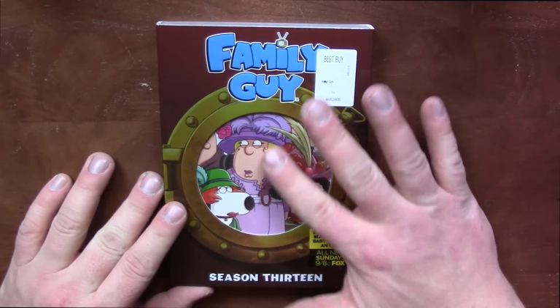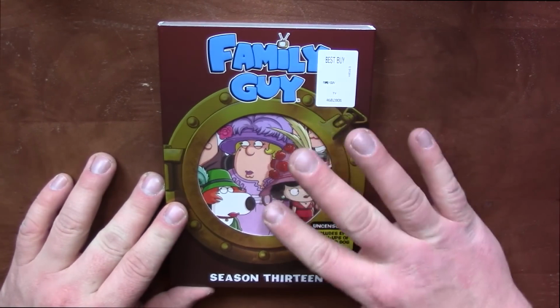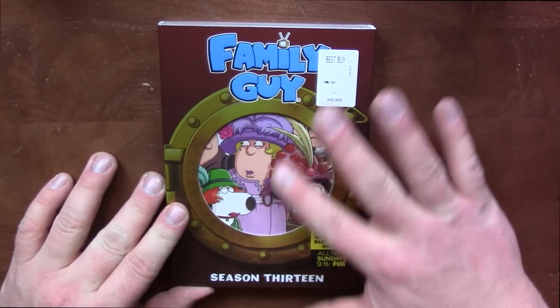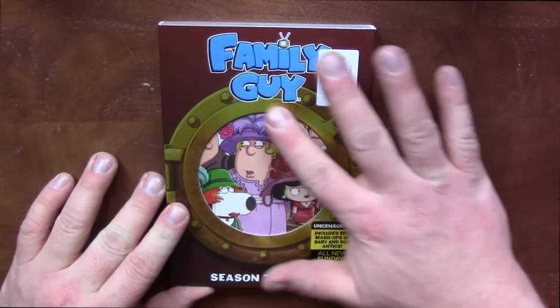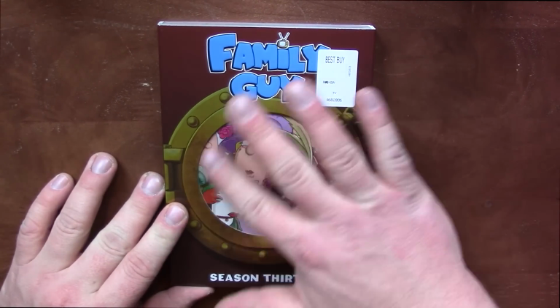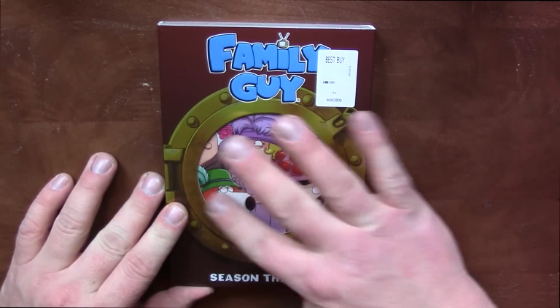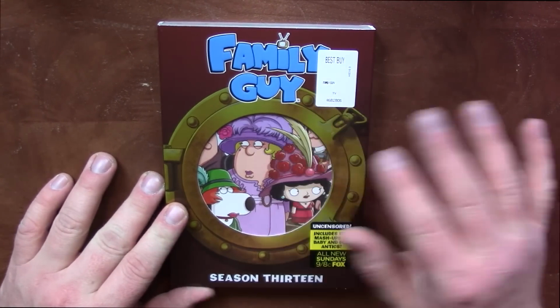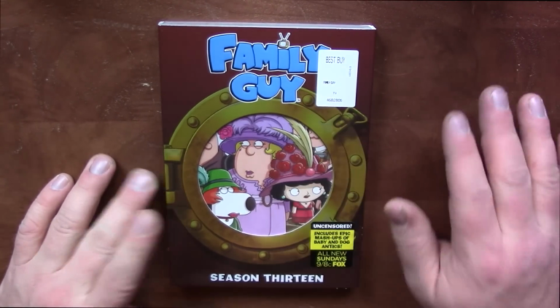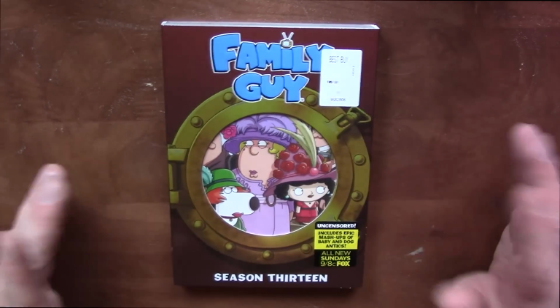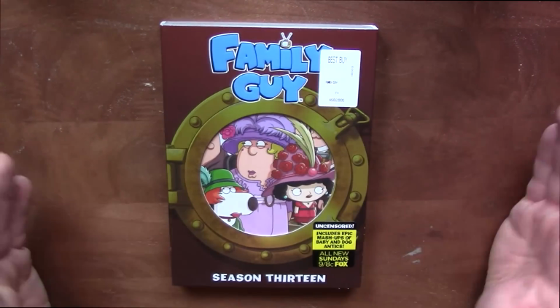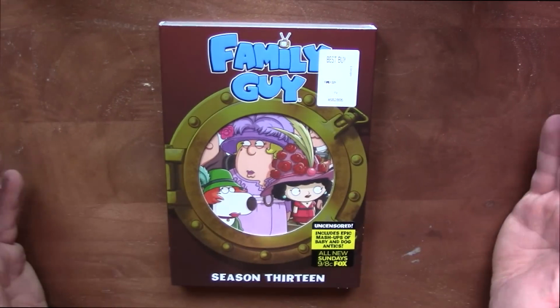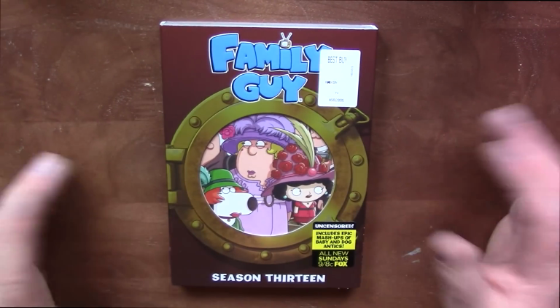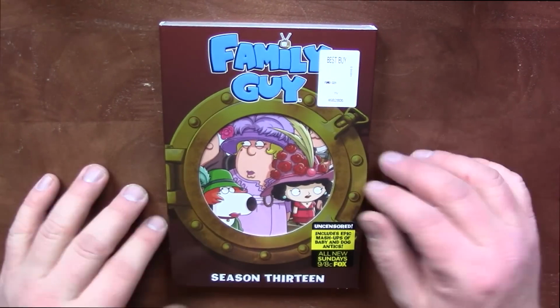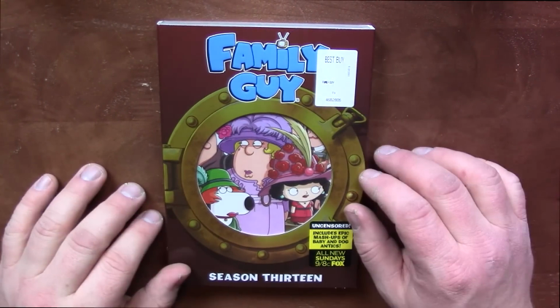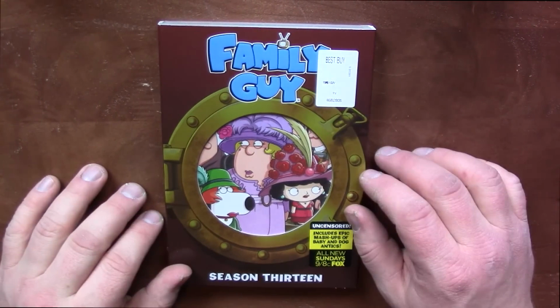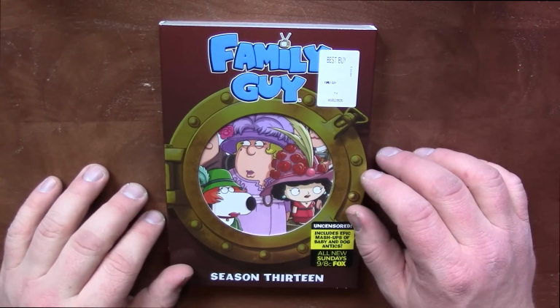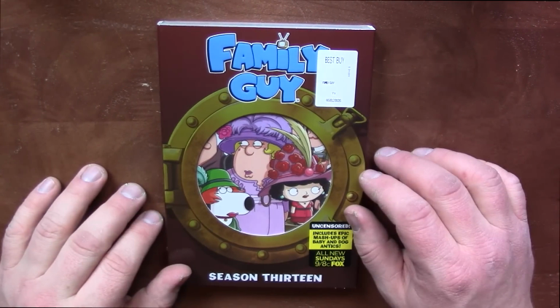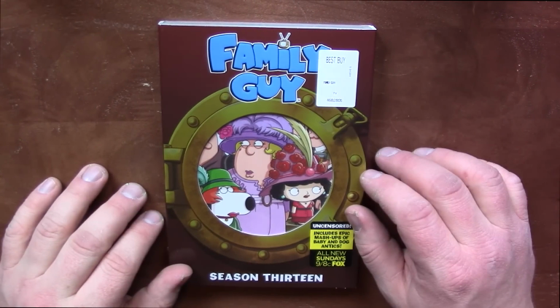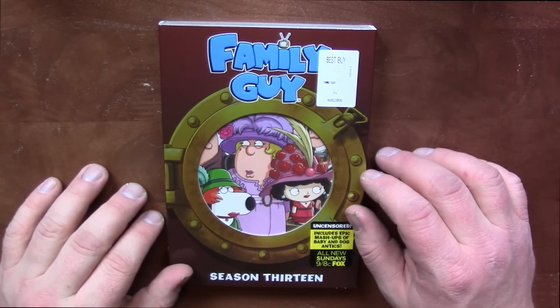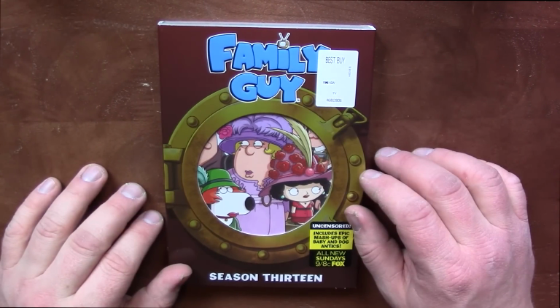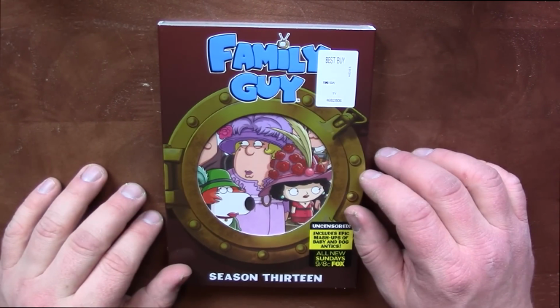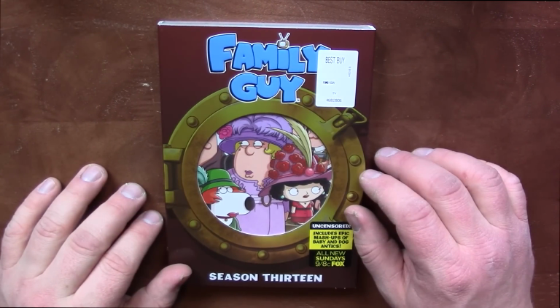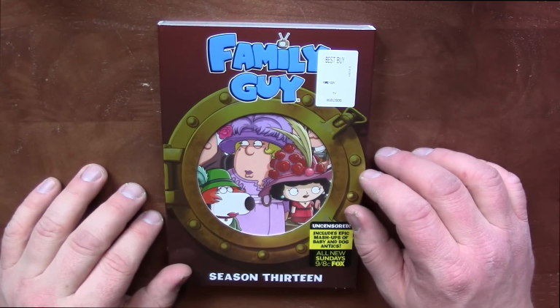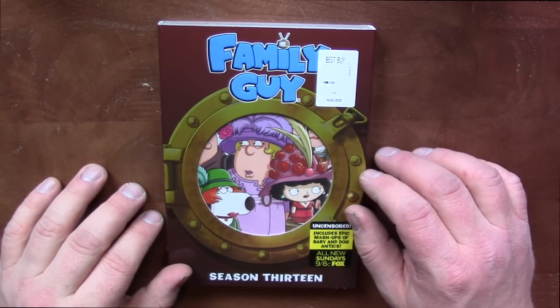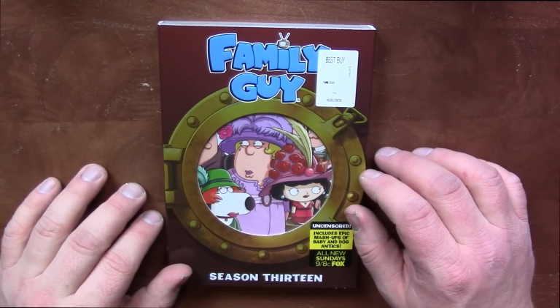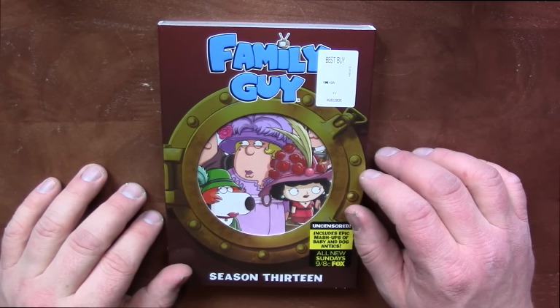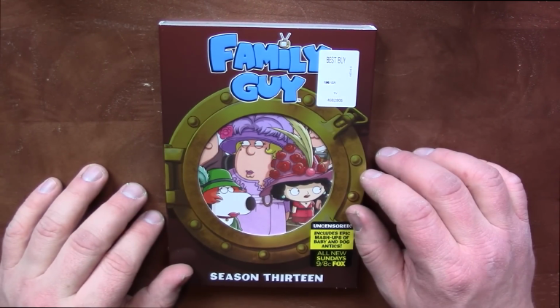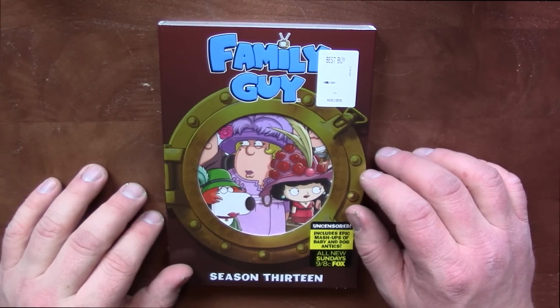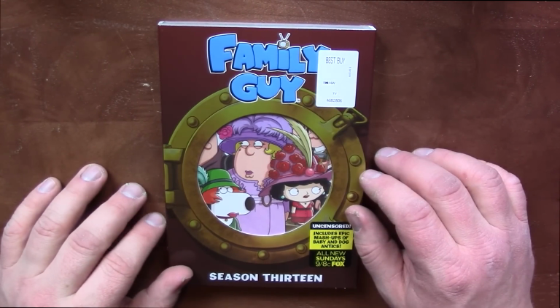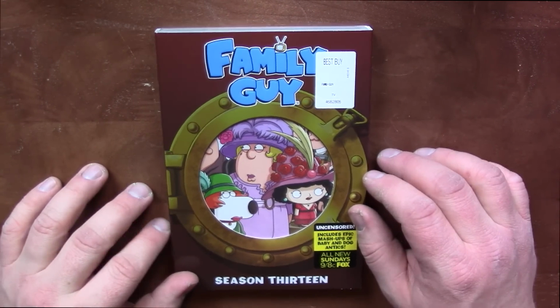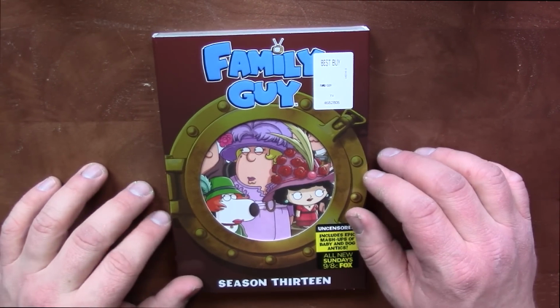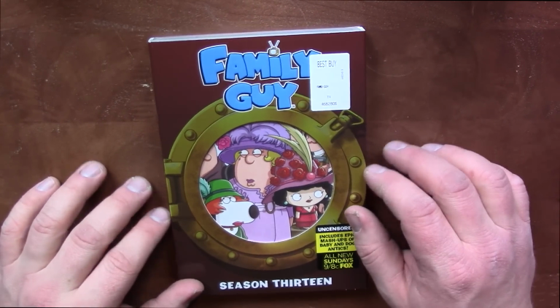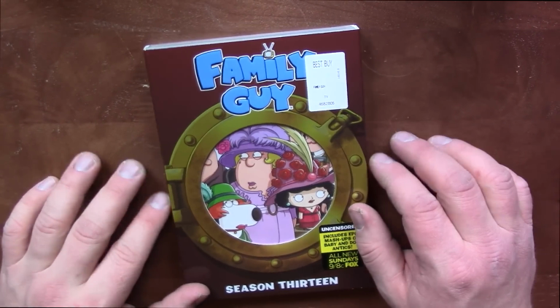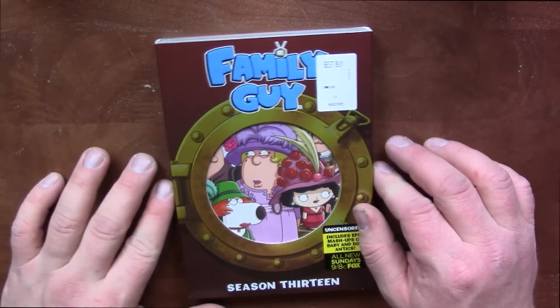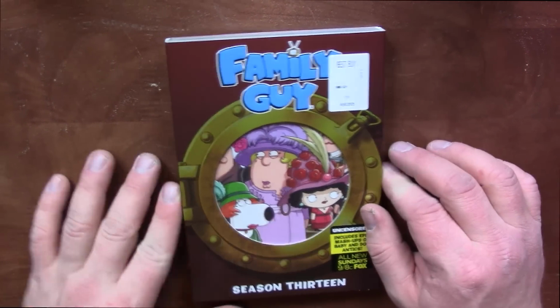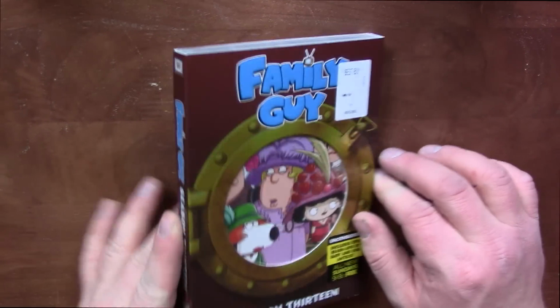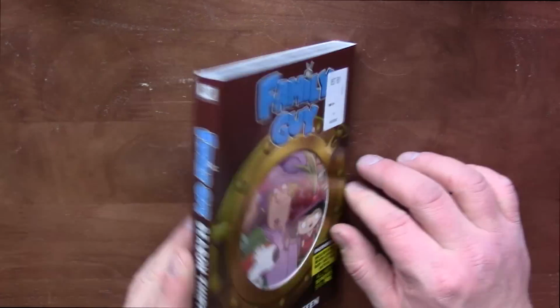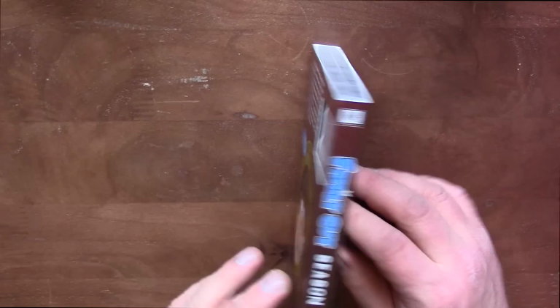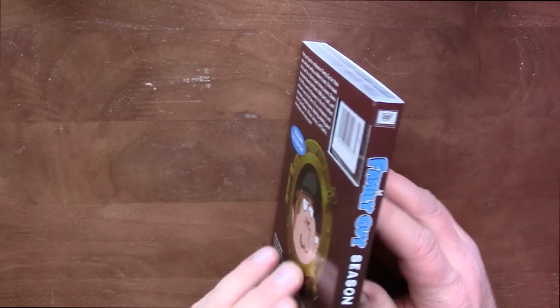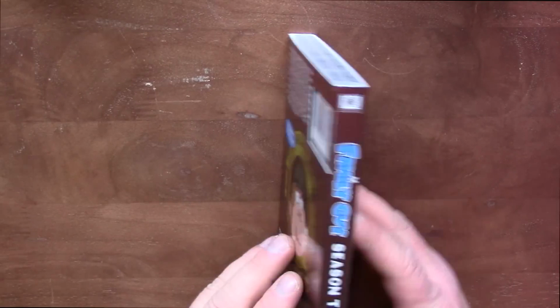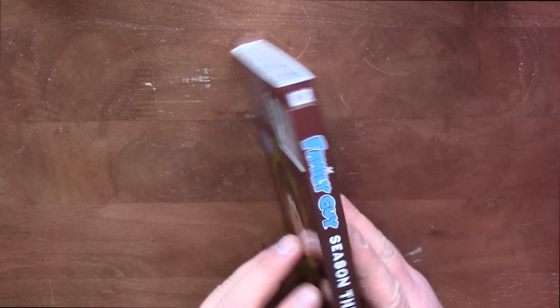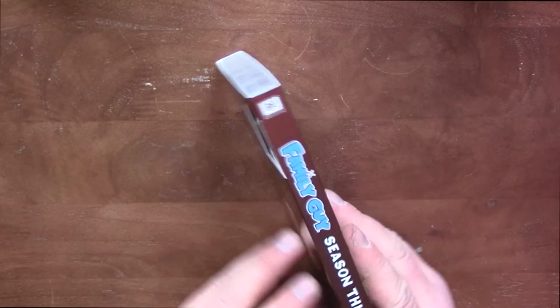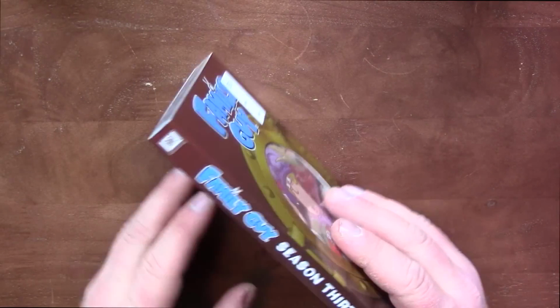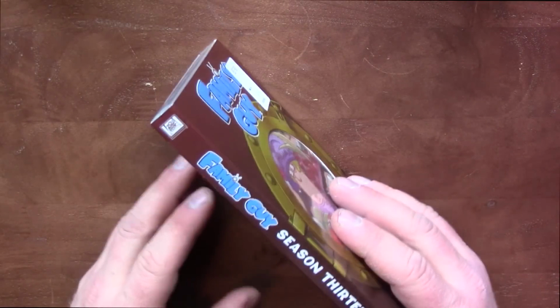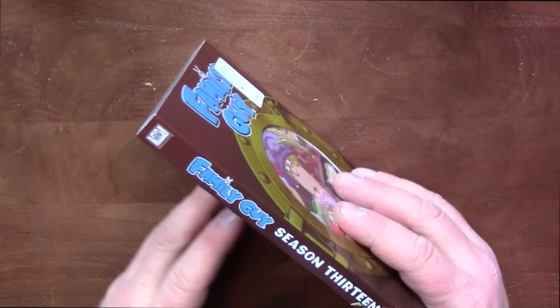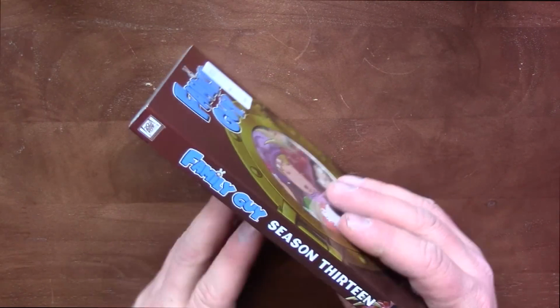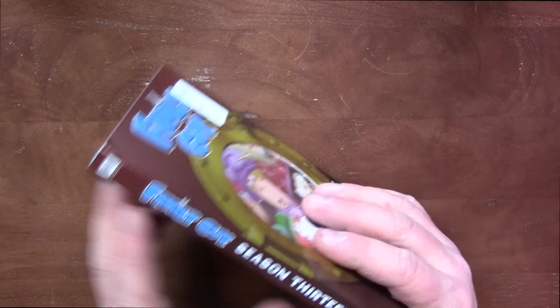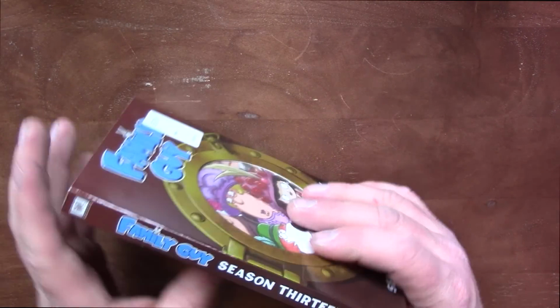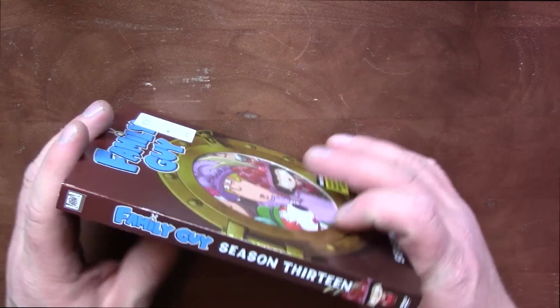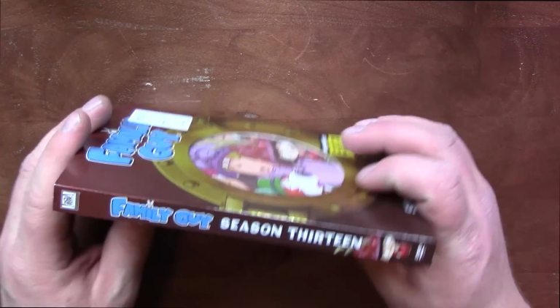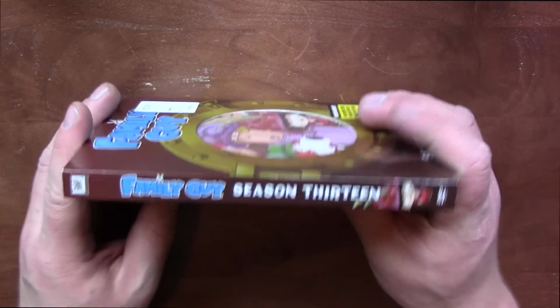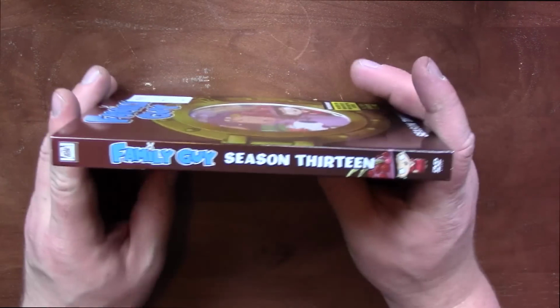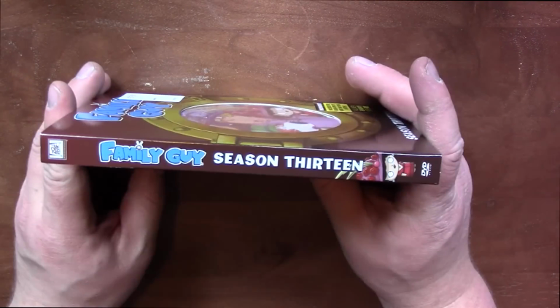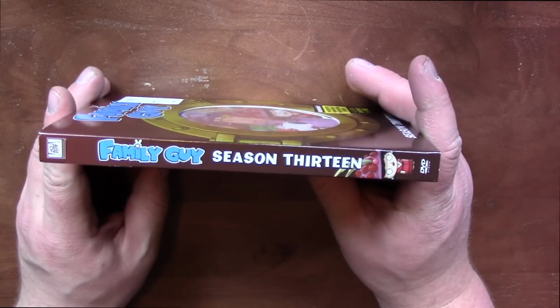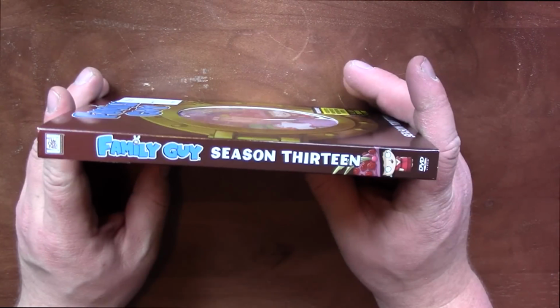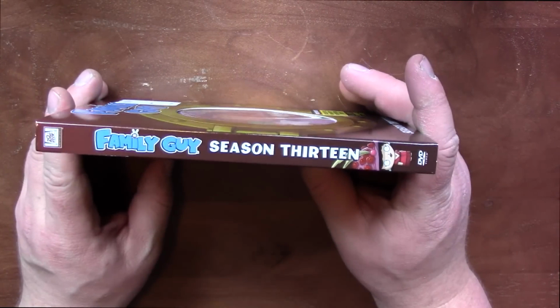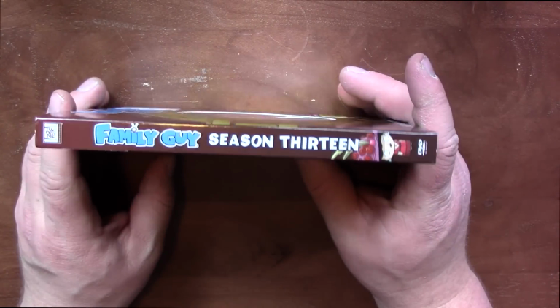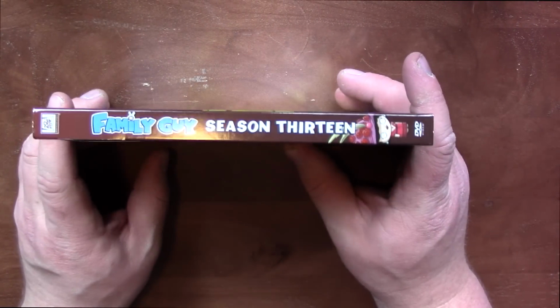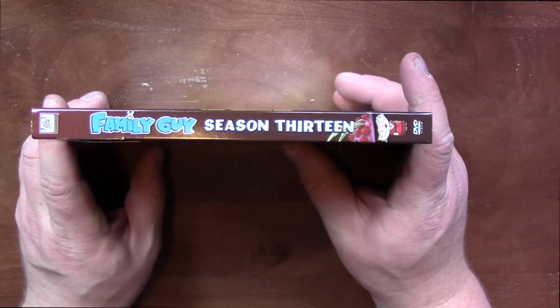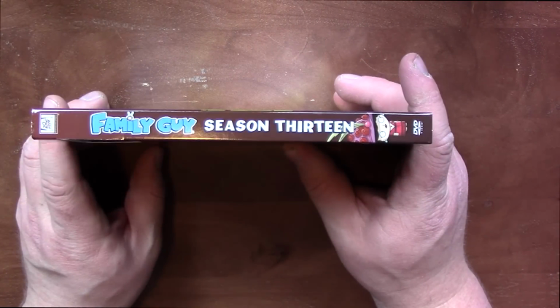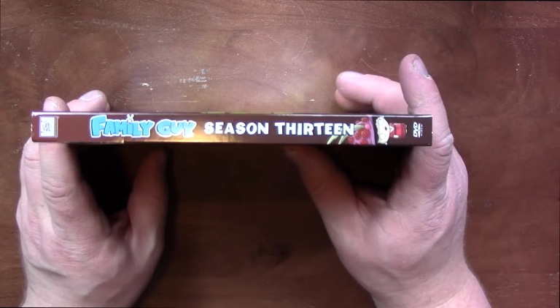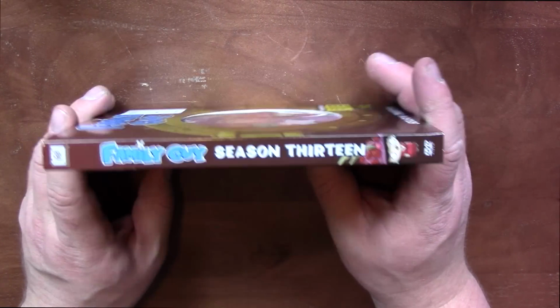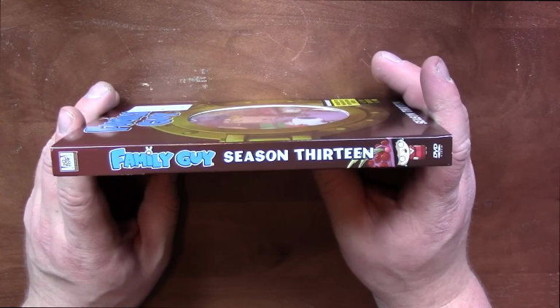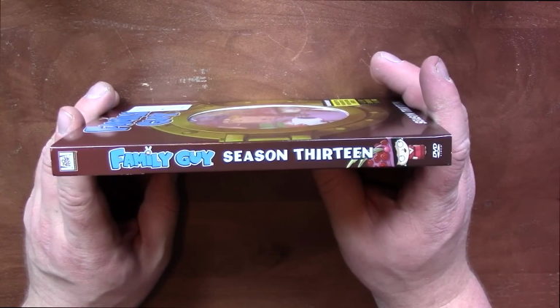I'm excited for this one because I haven't seen any episodes. Usually I've seen some, but I haven't seen any of these.